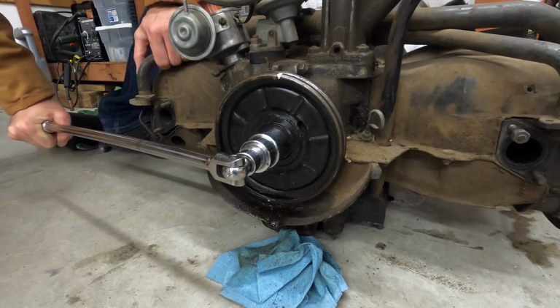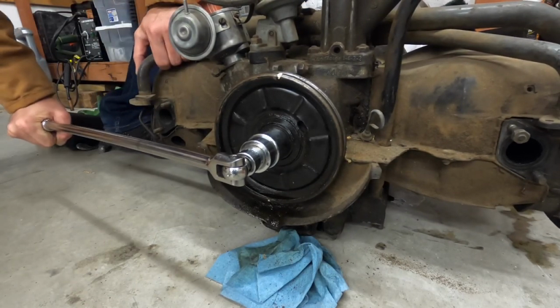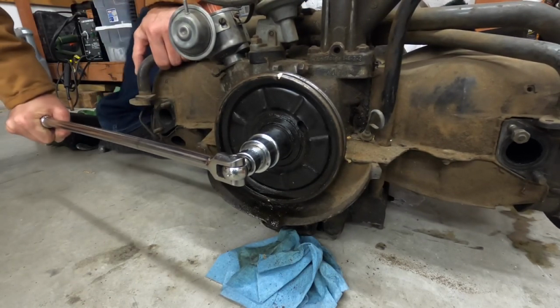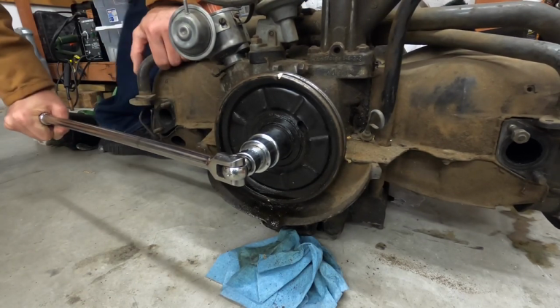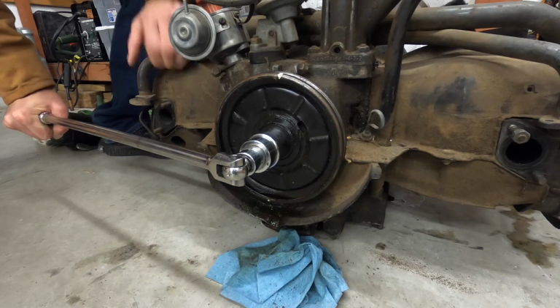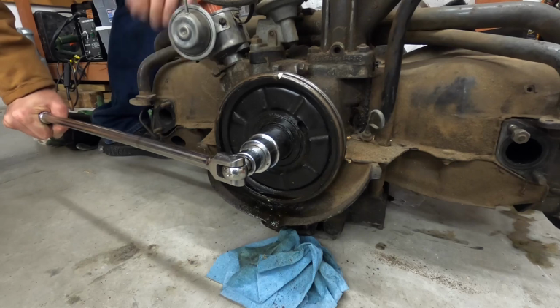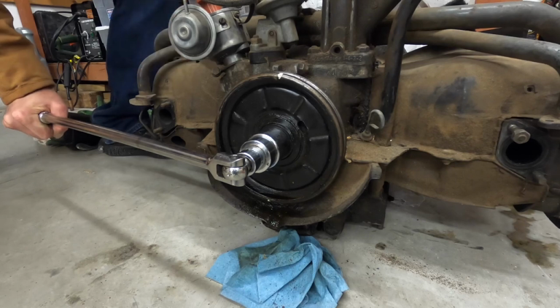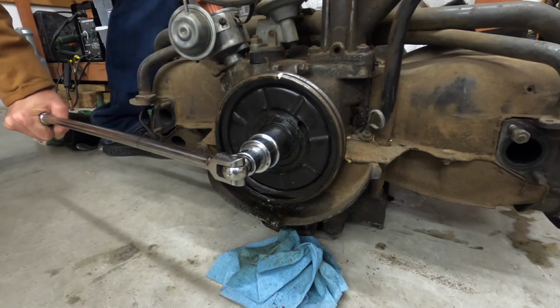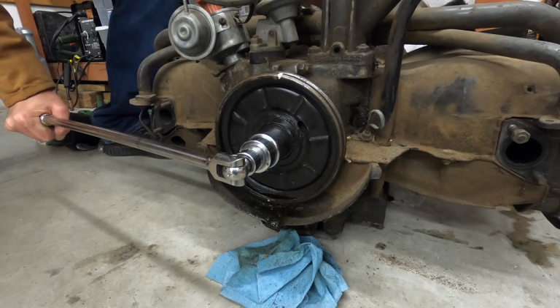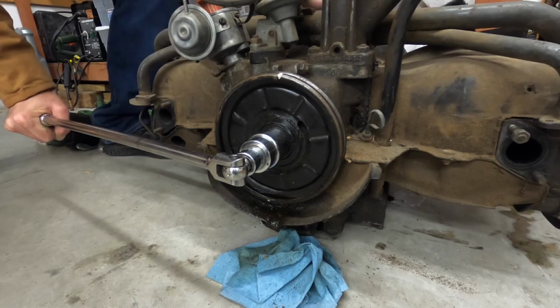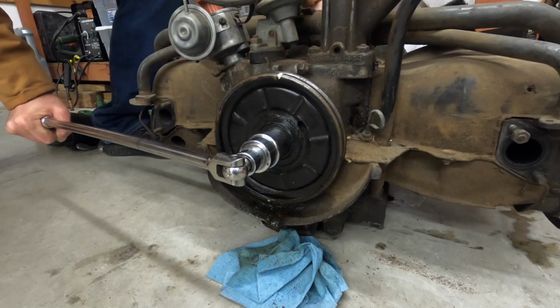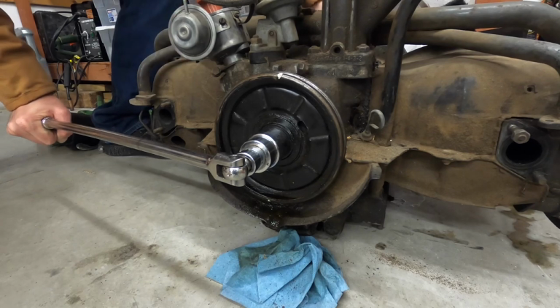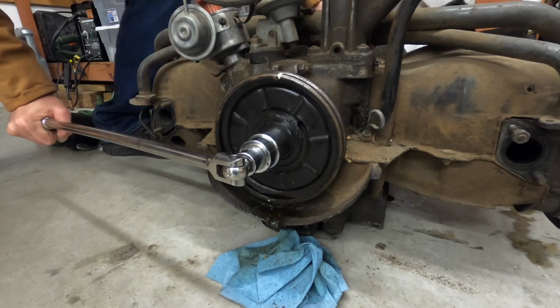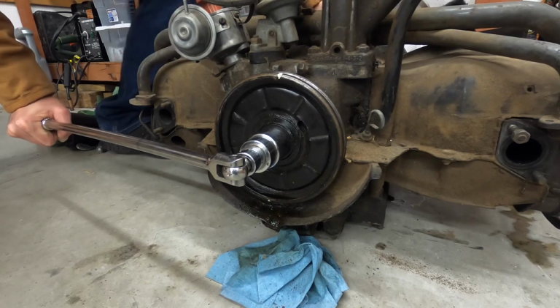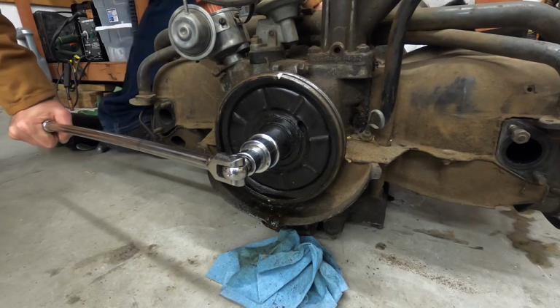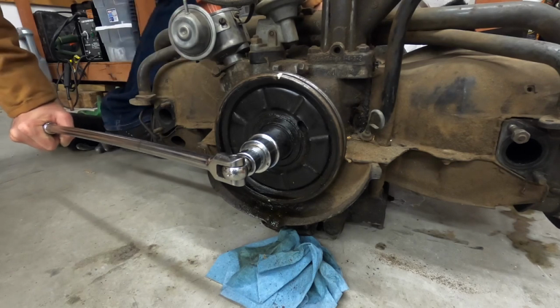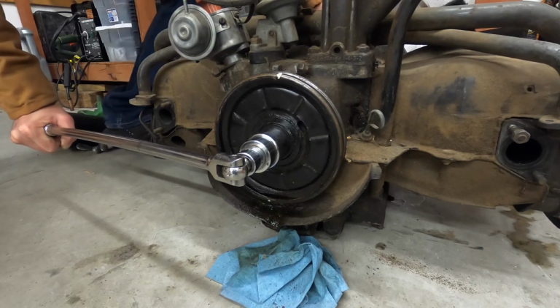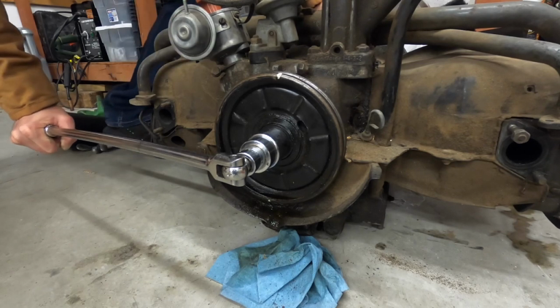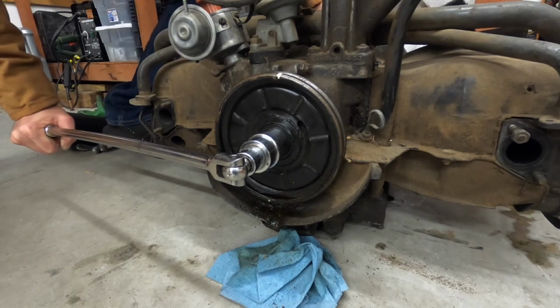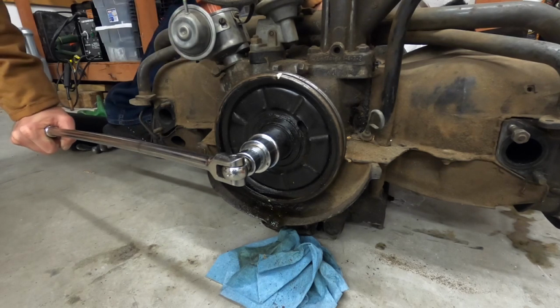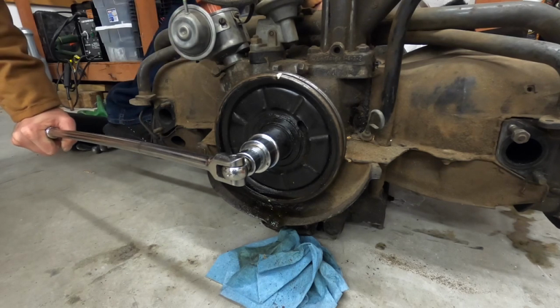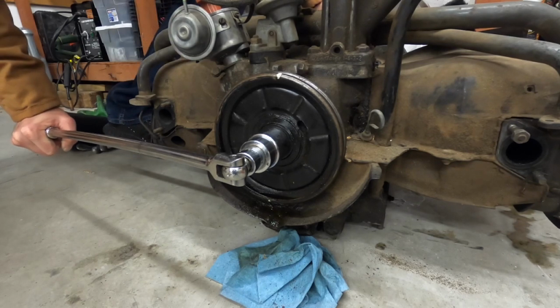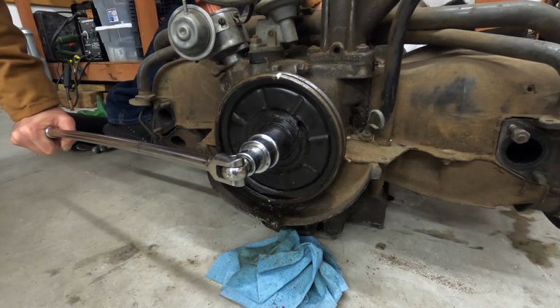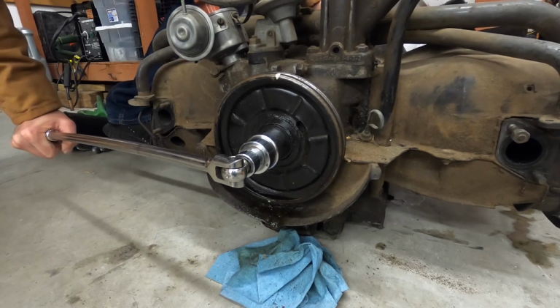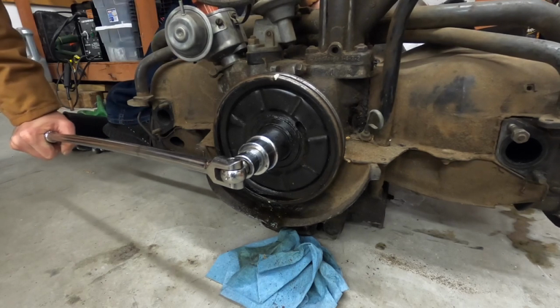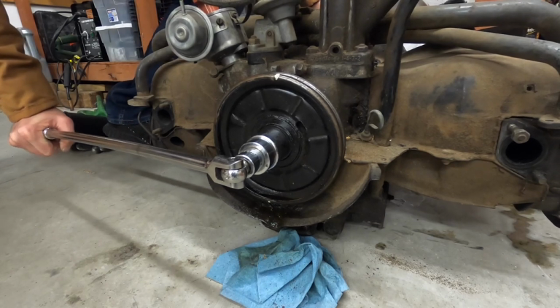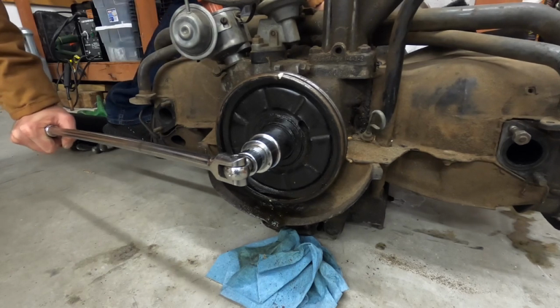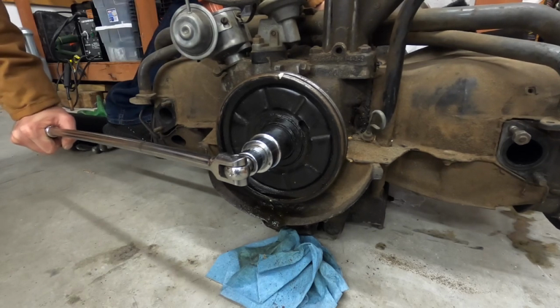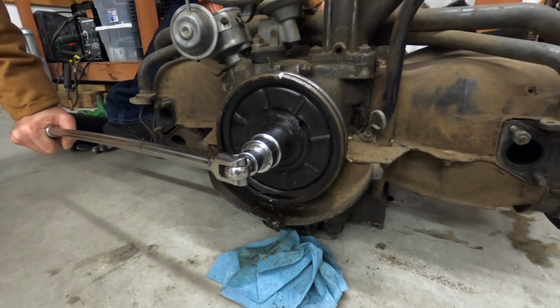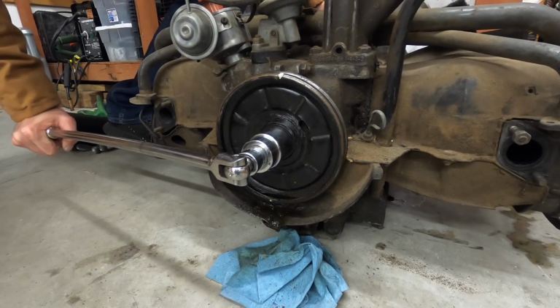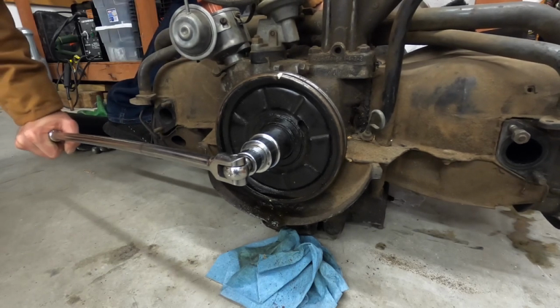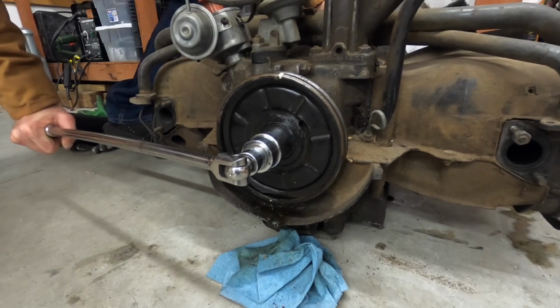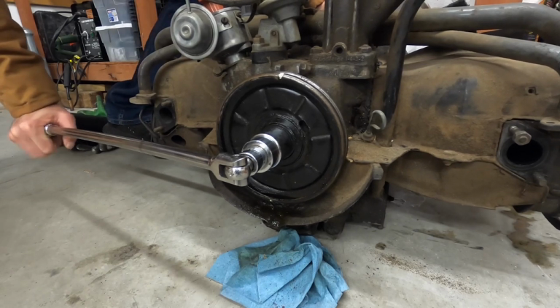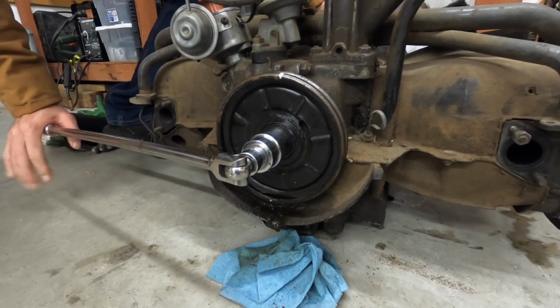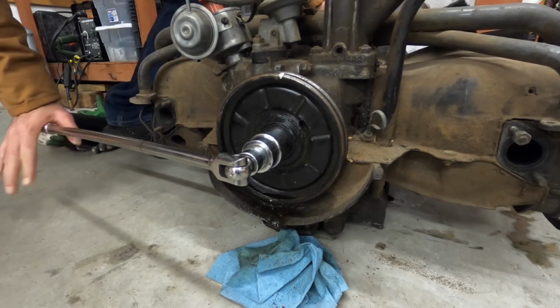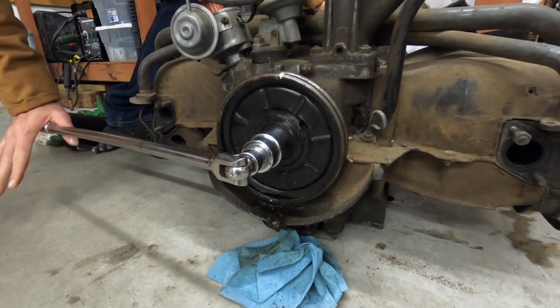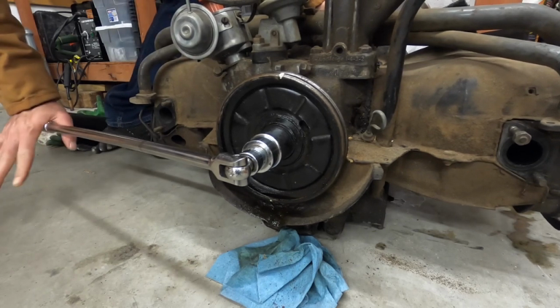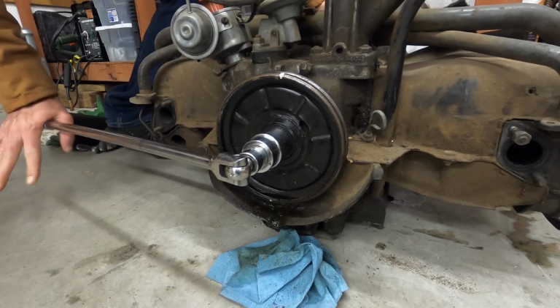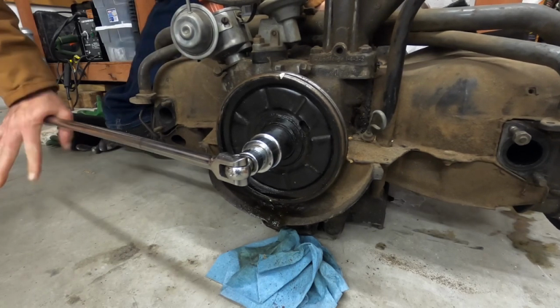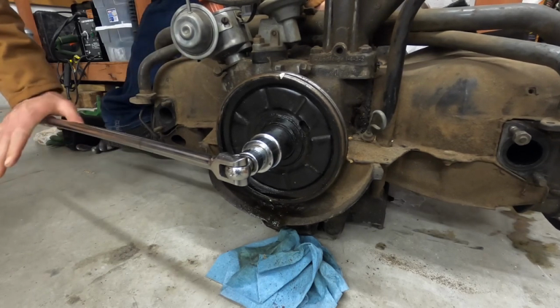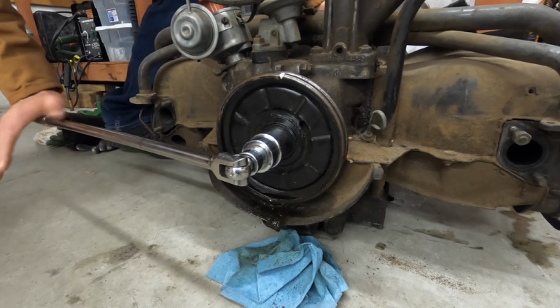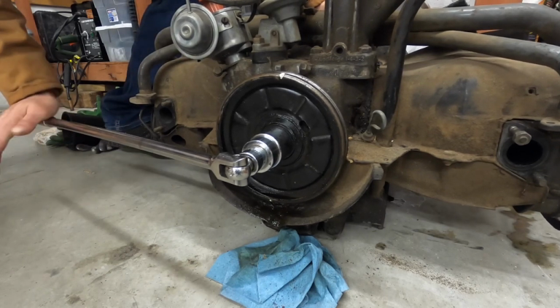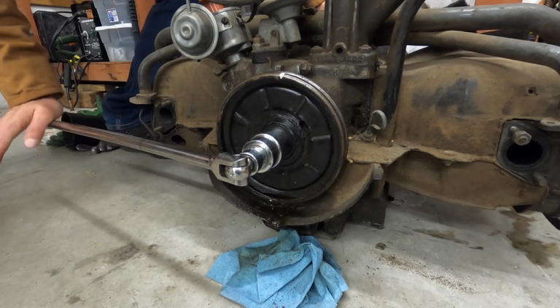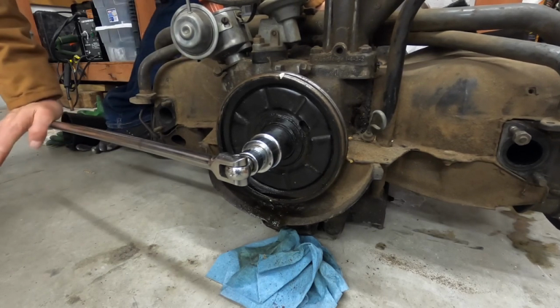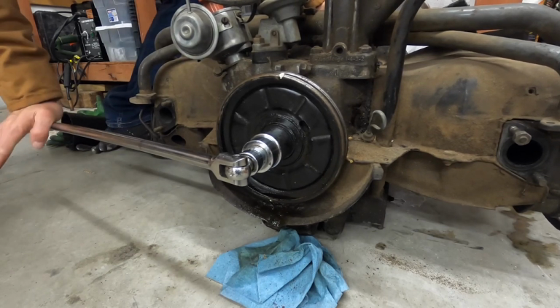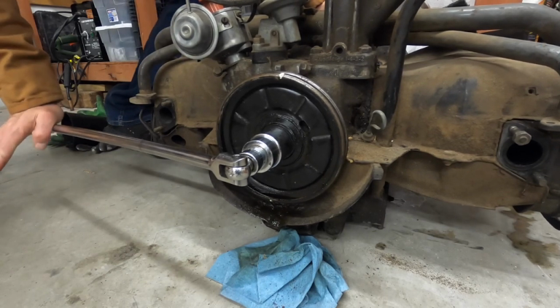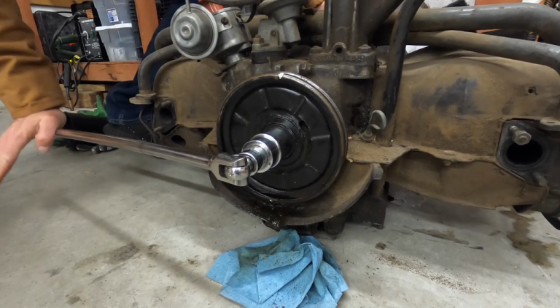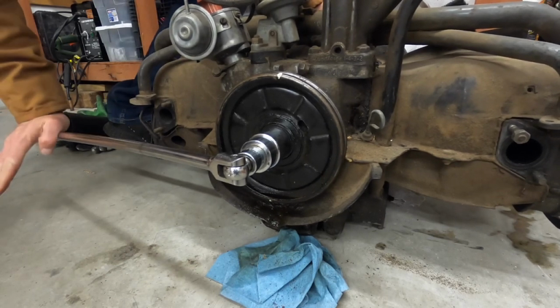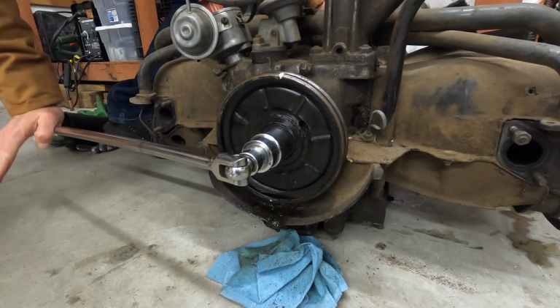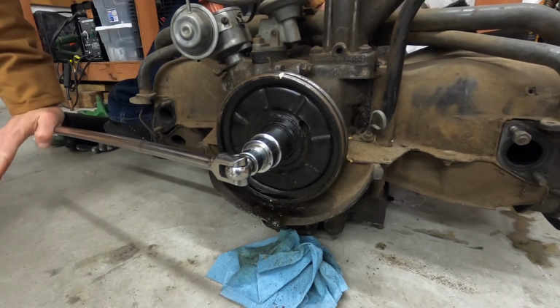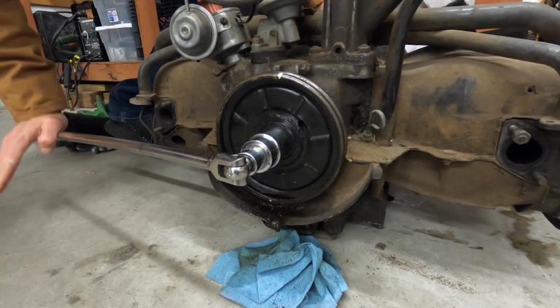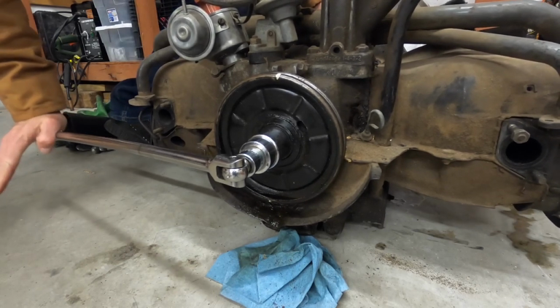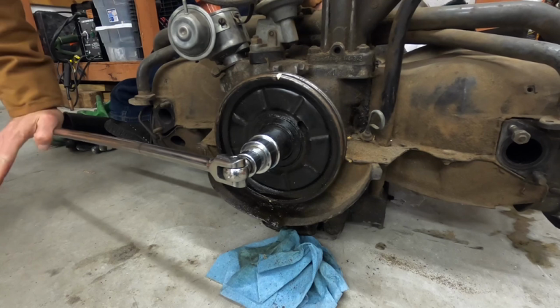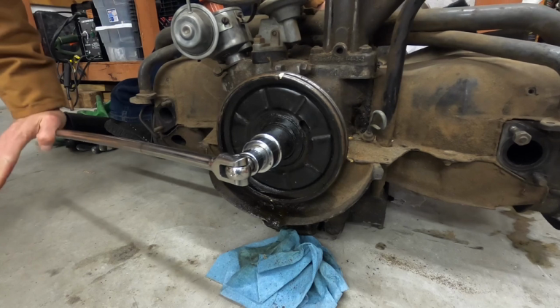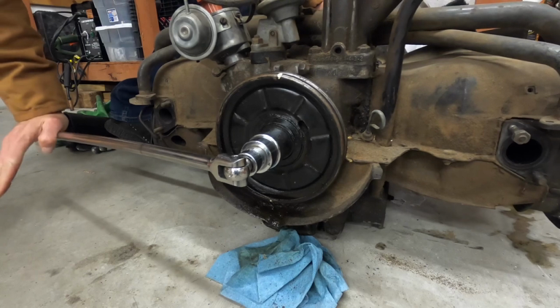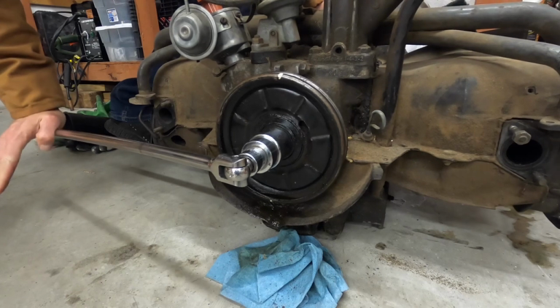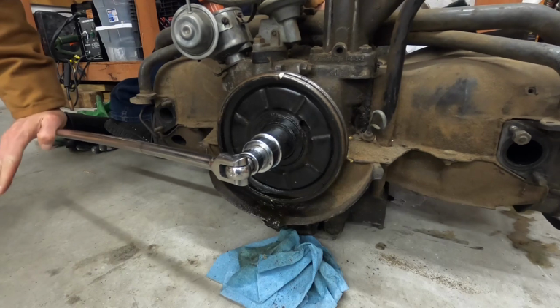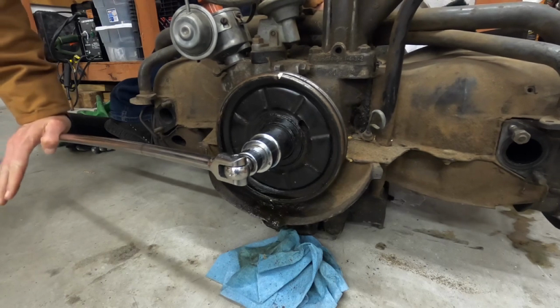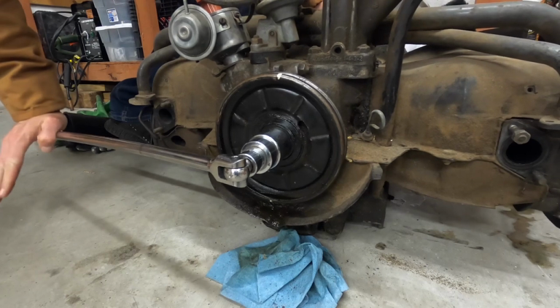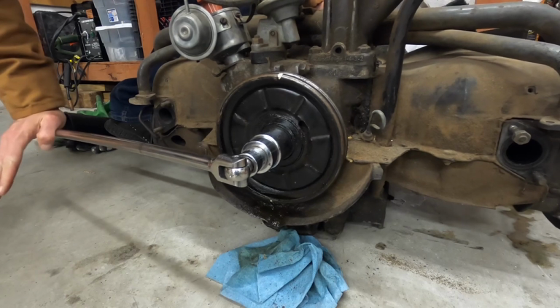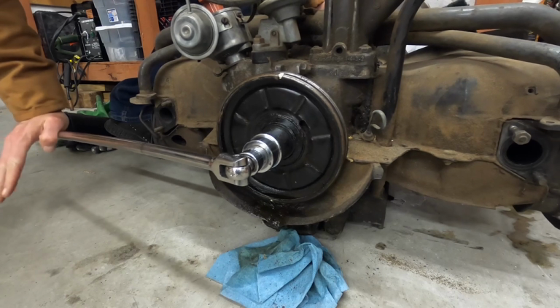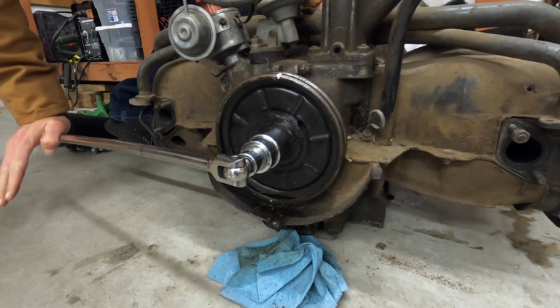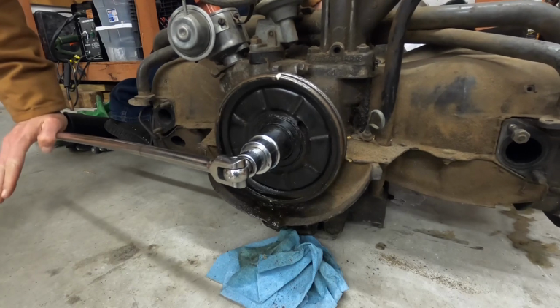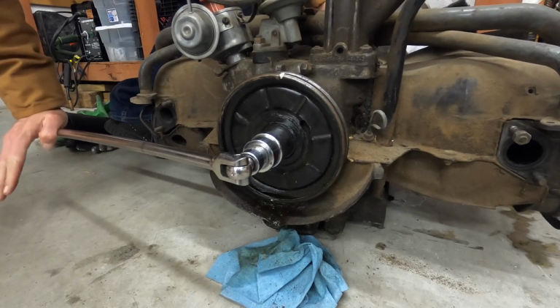Make sure you do not use the oil cooler as a brace.